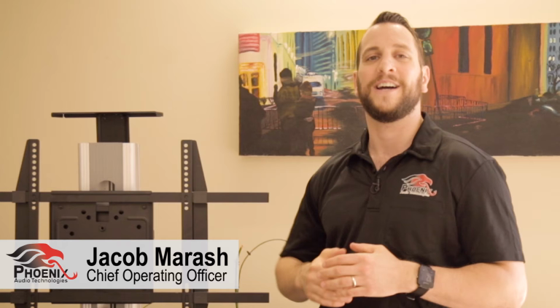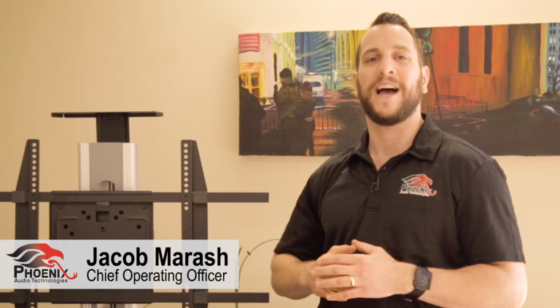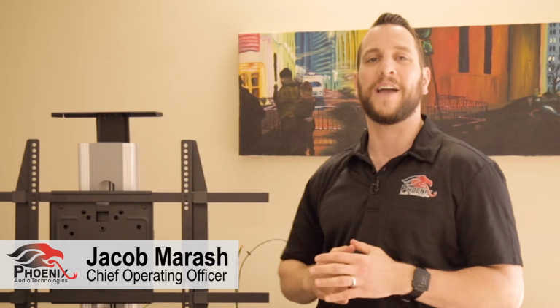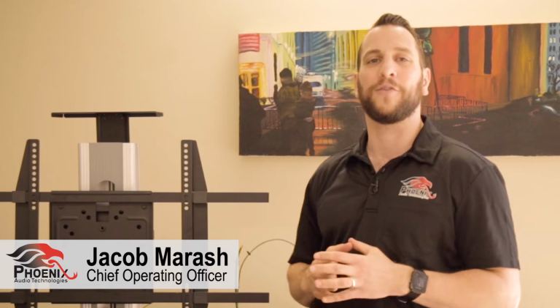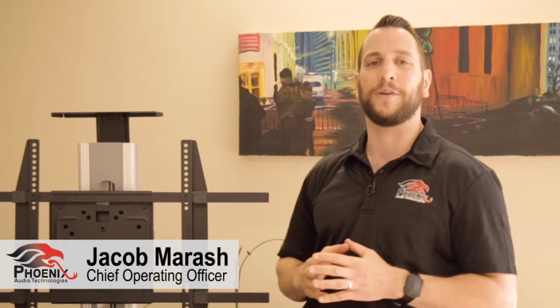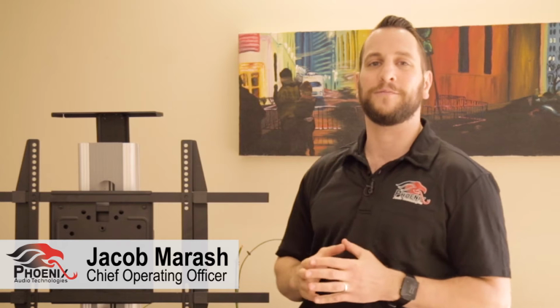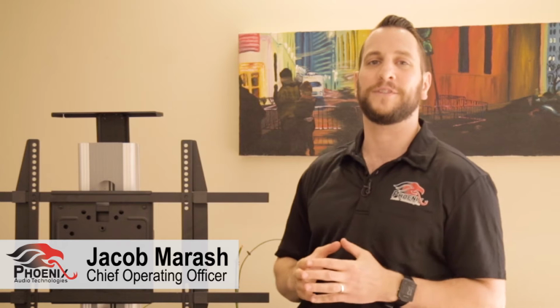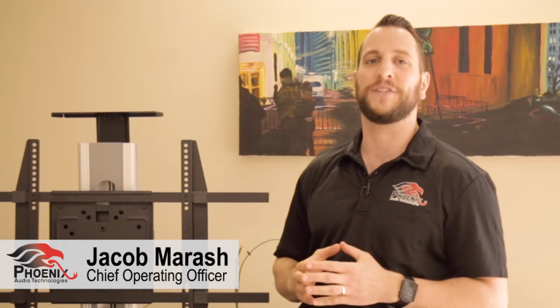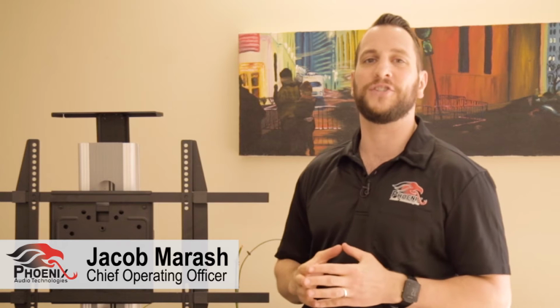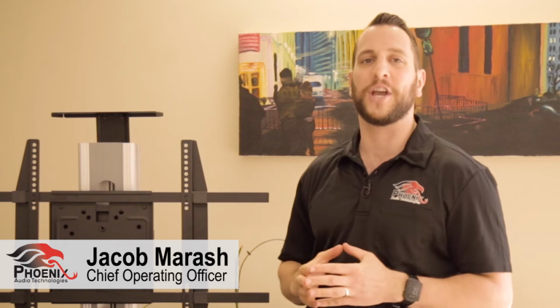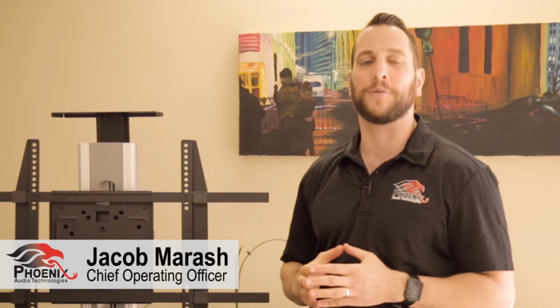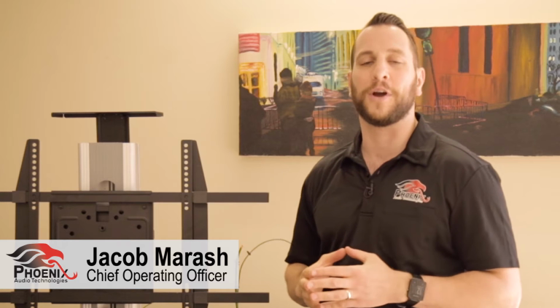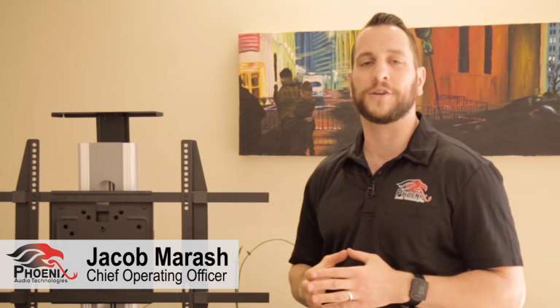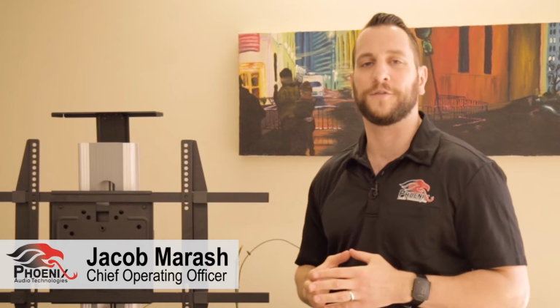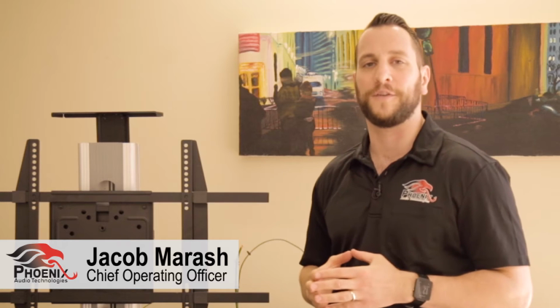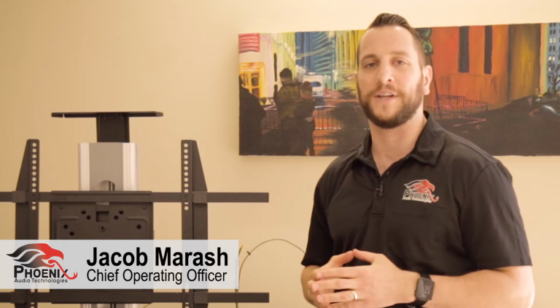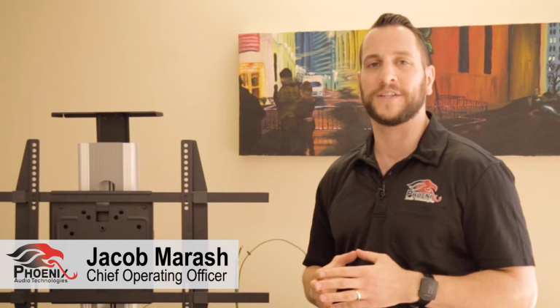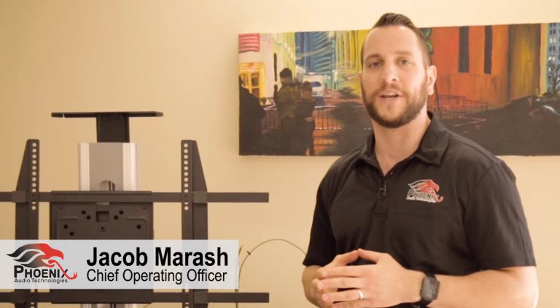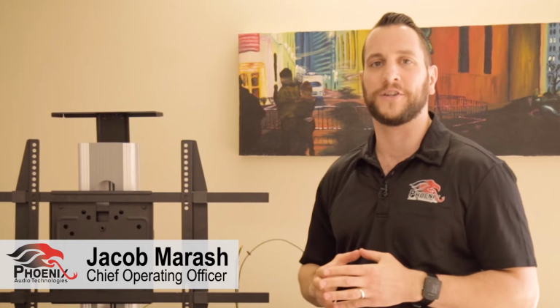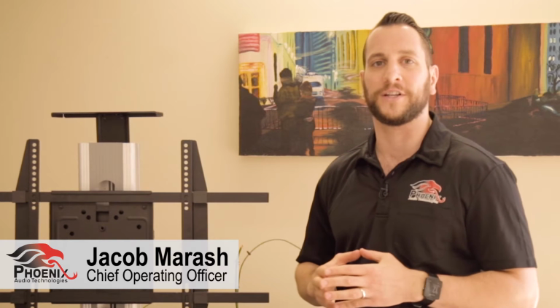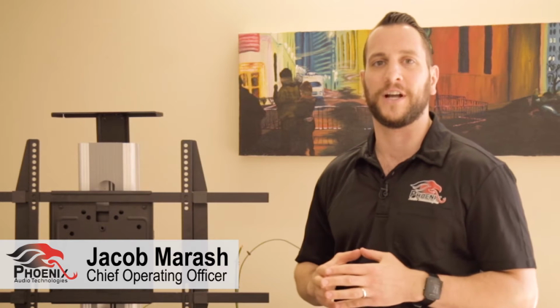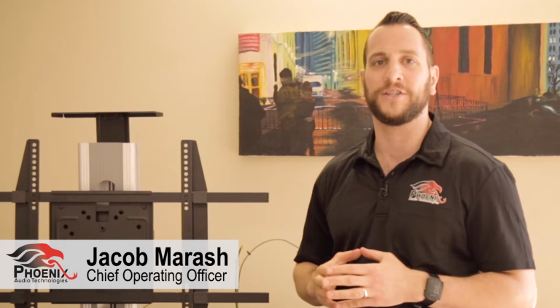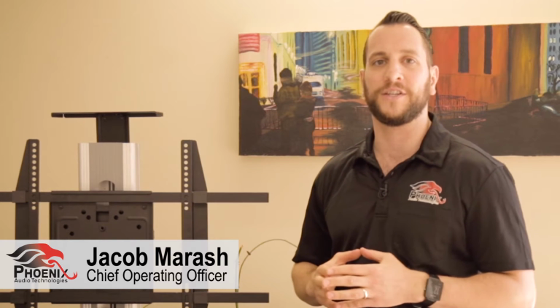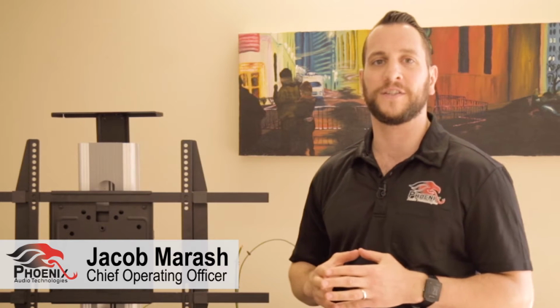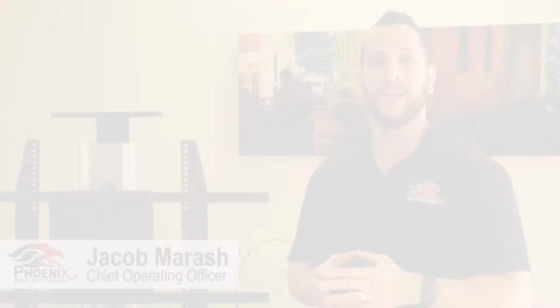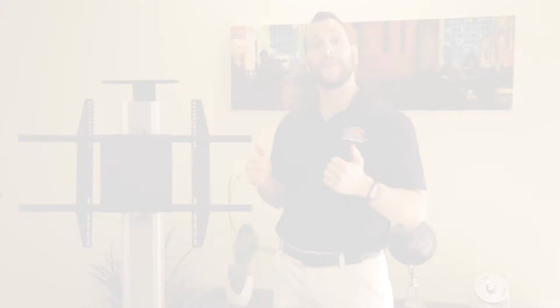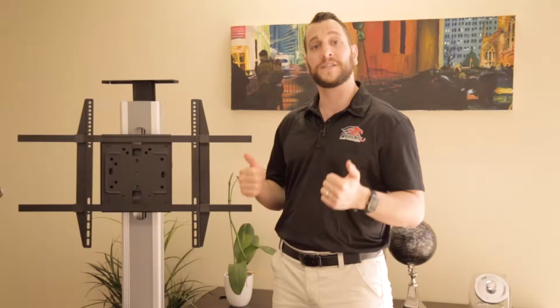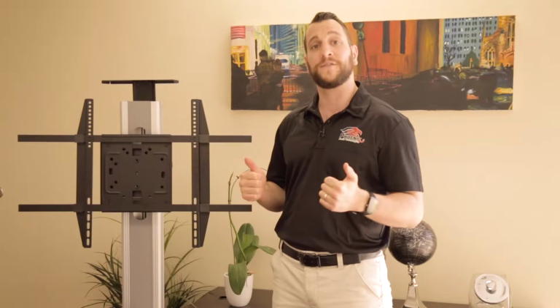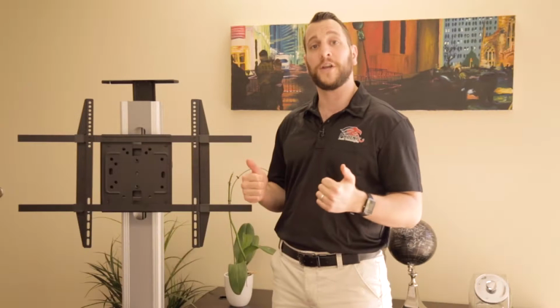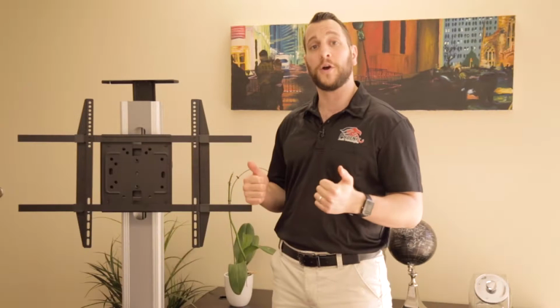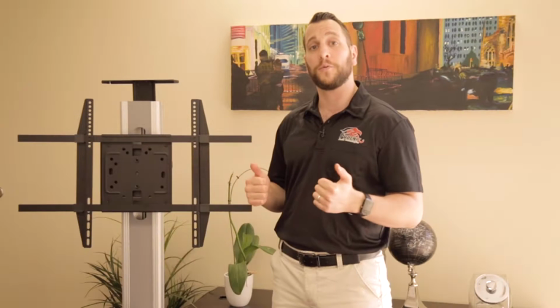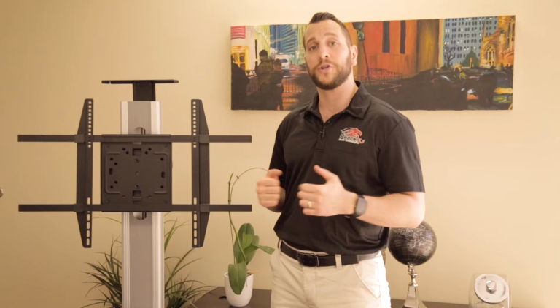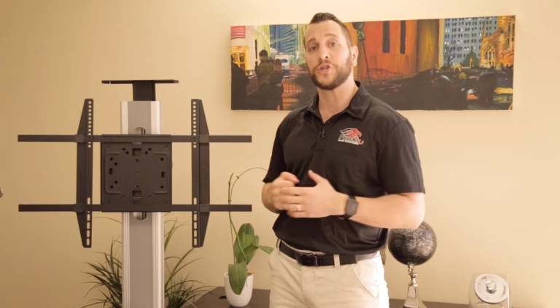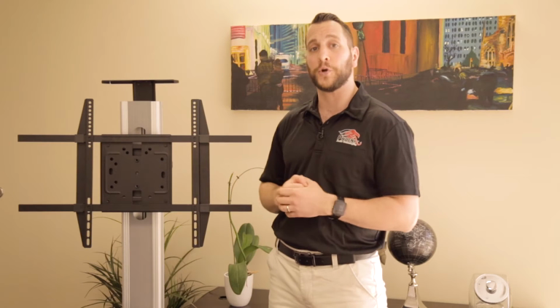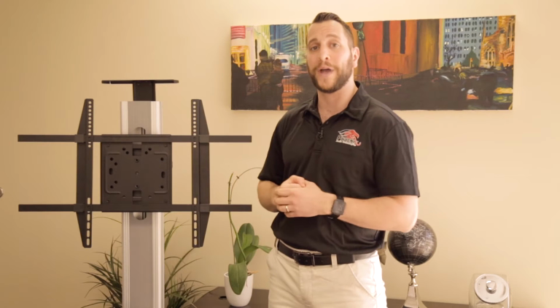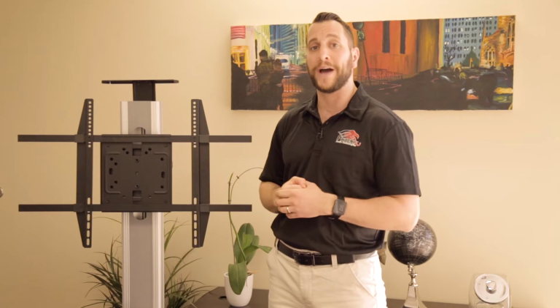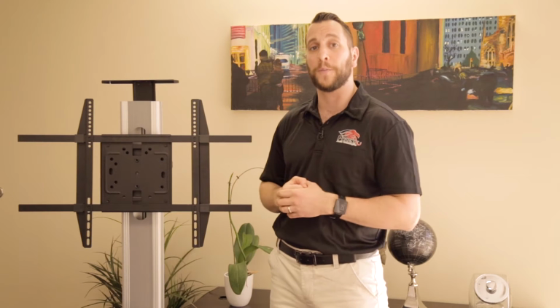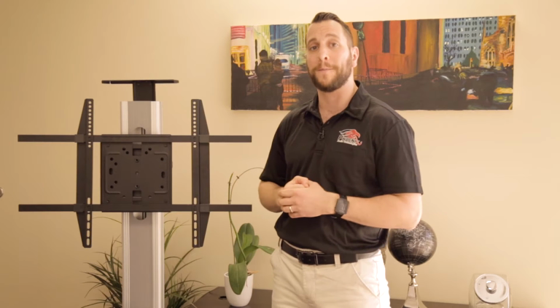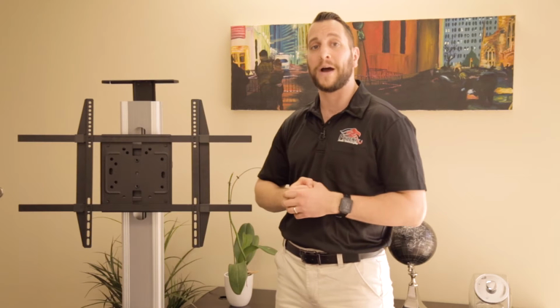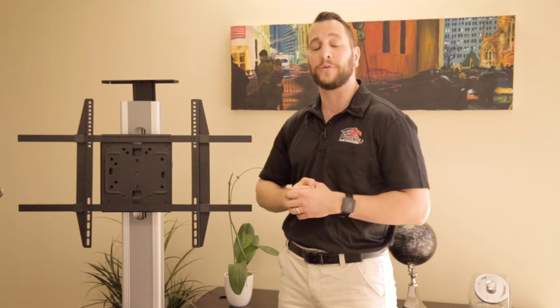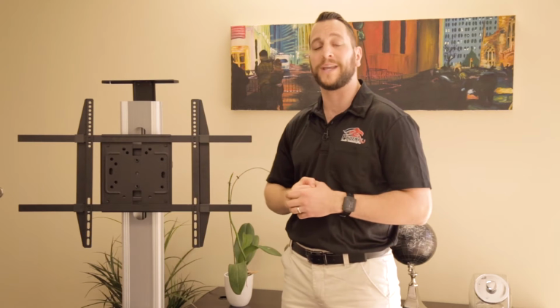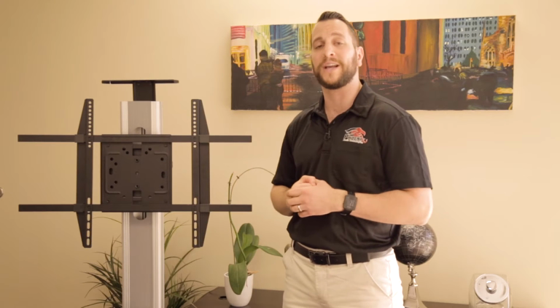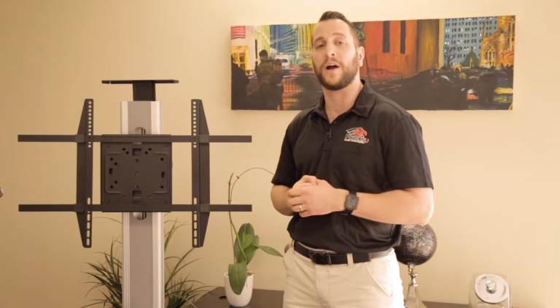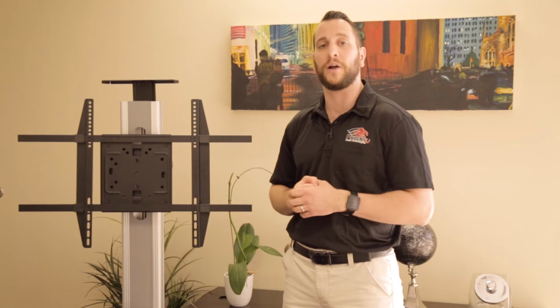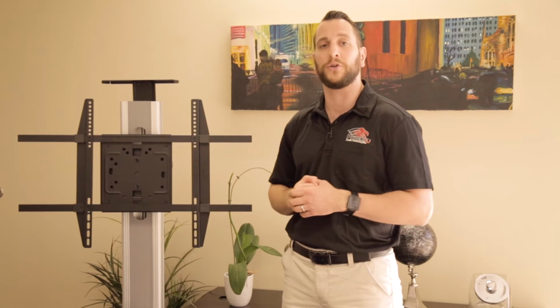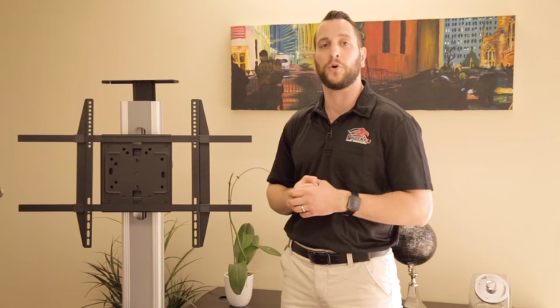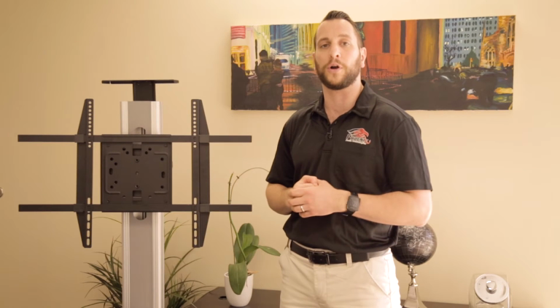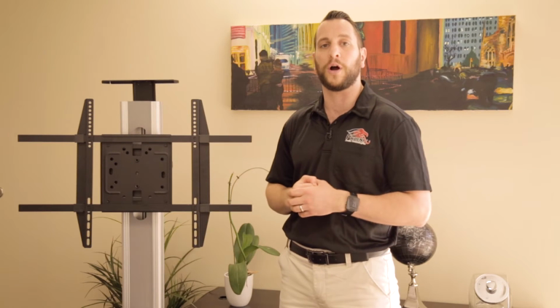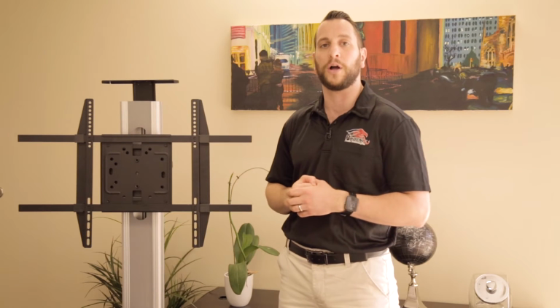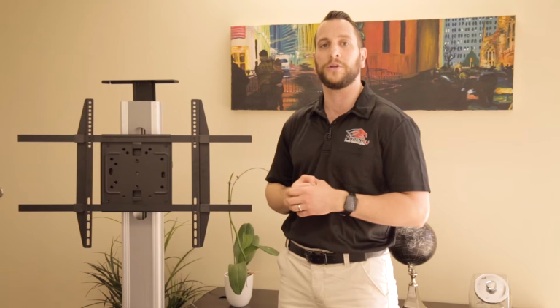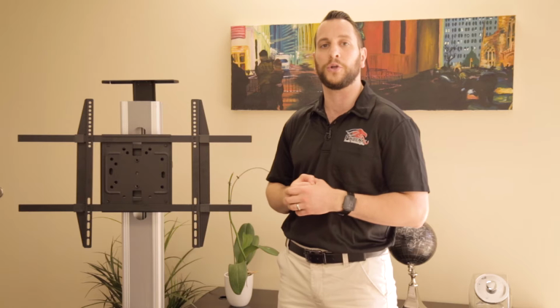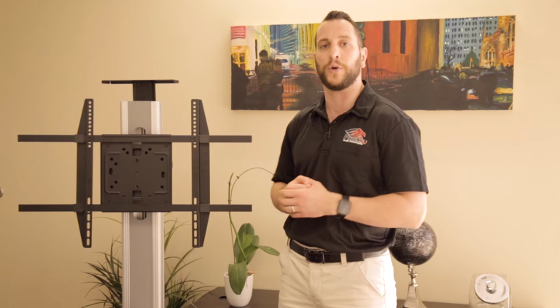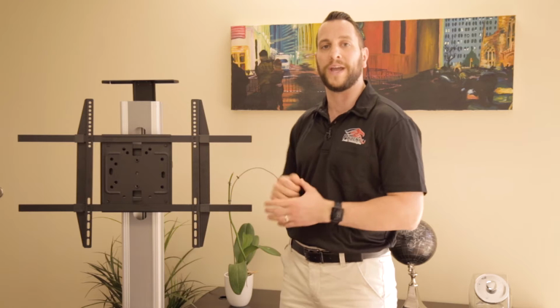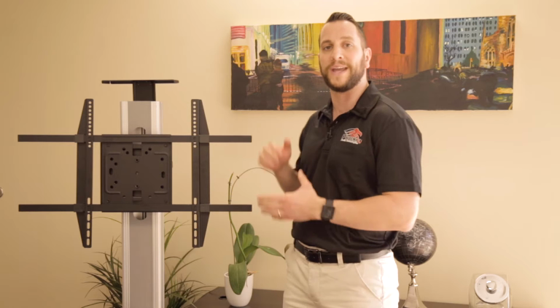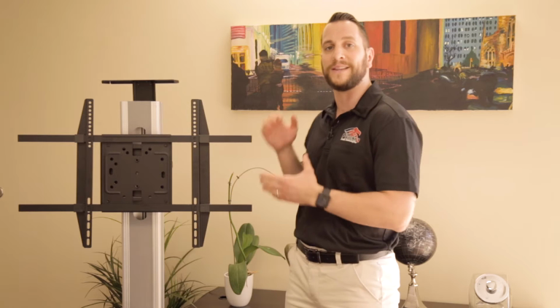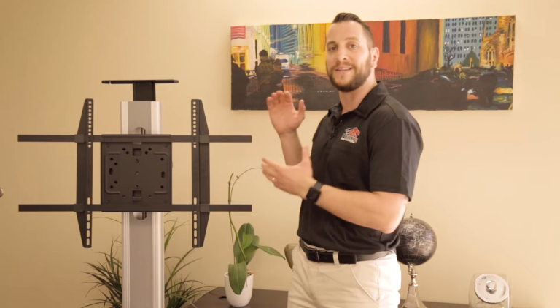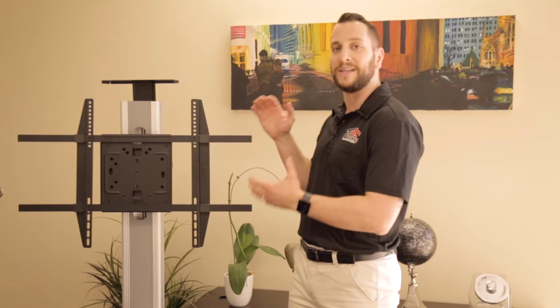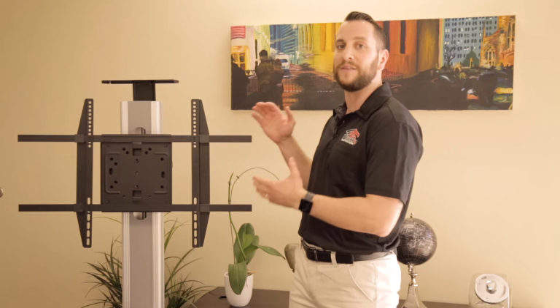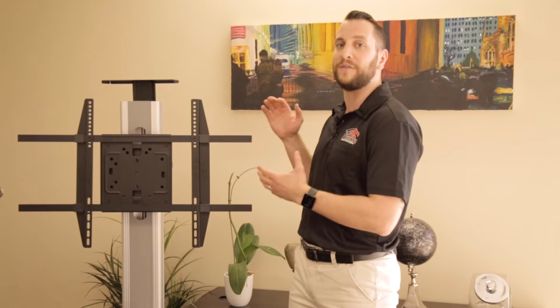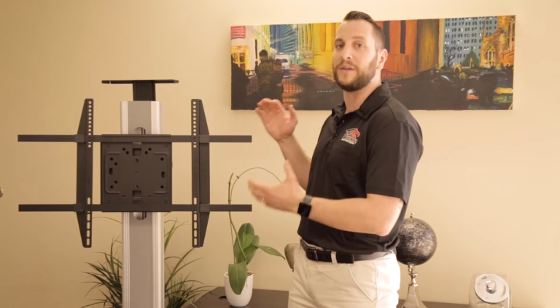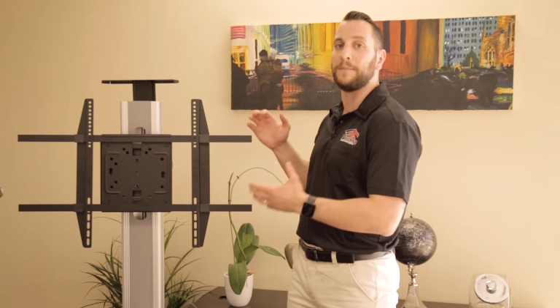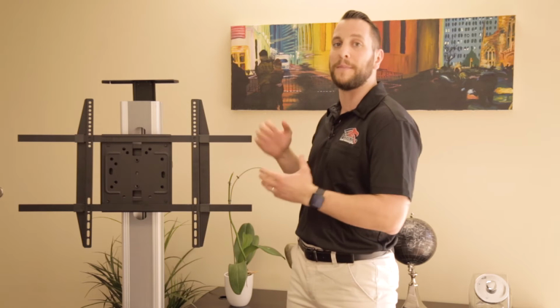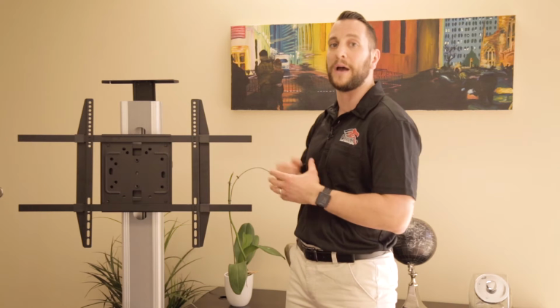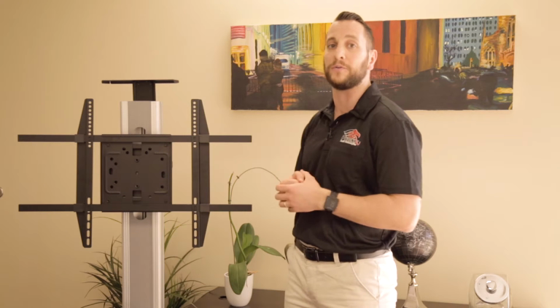Hi everyone, this is Jacob Mirage from Phoenix Audio Technologies. In this video, I'm going to show you how to mount a condor onto a TV mount.